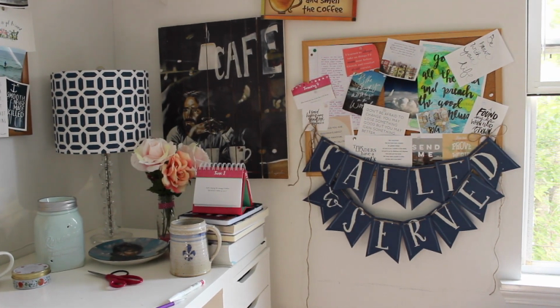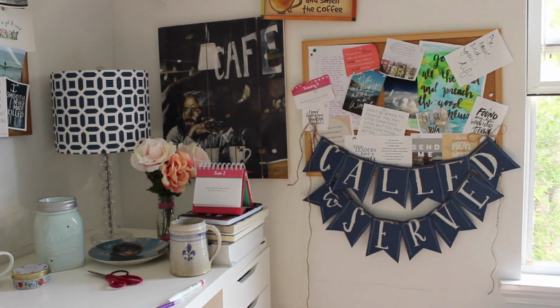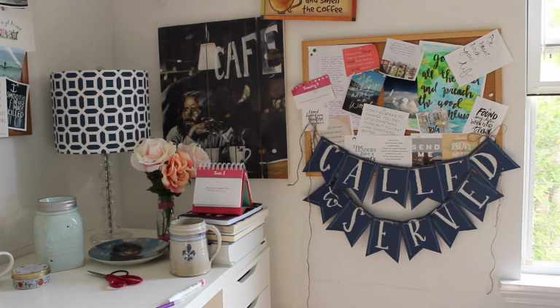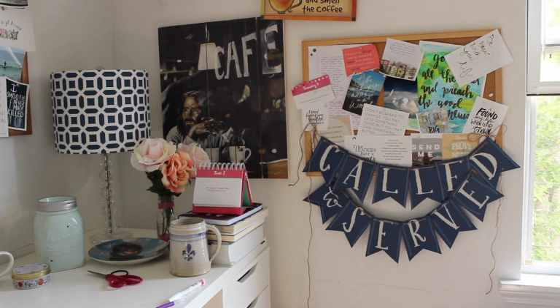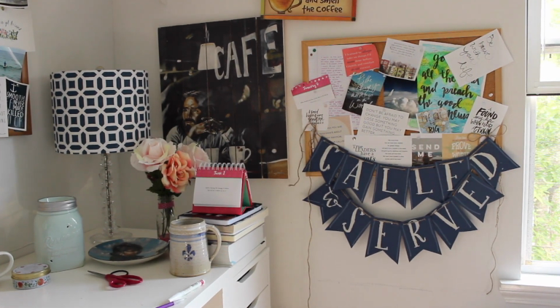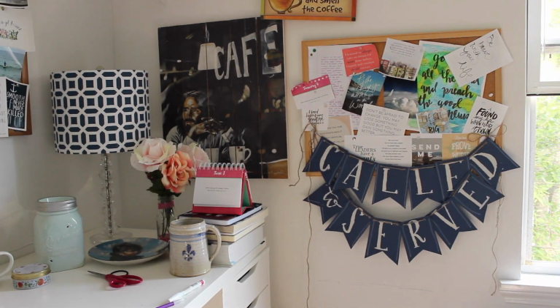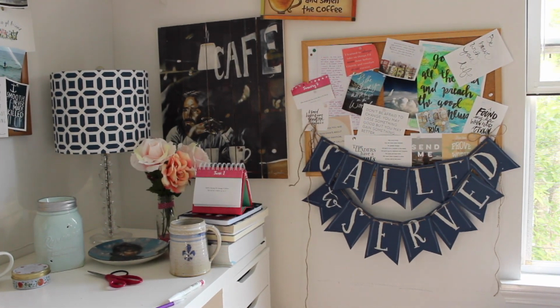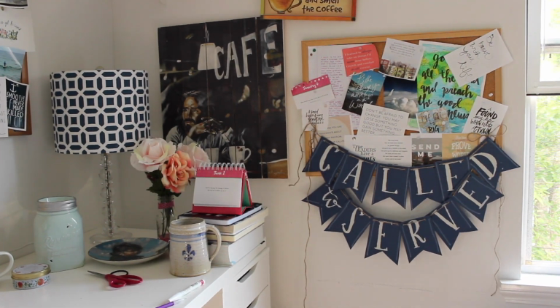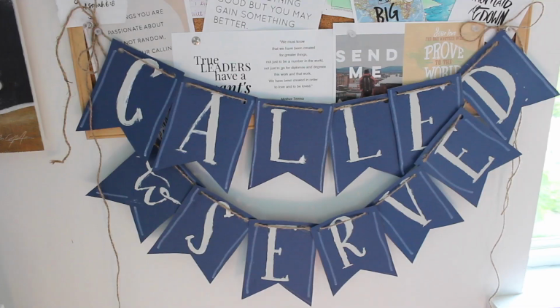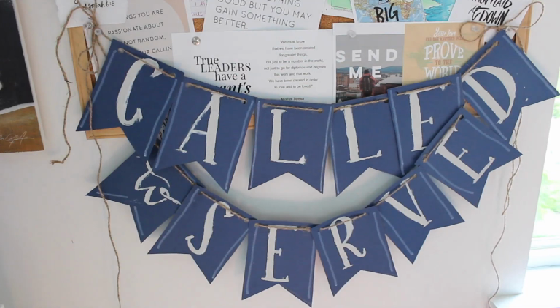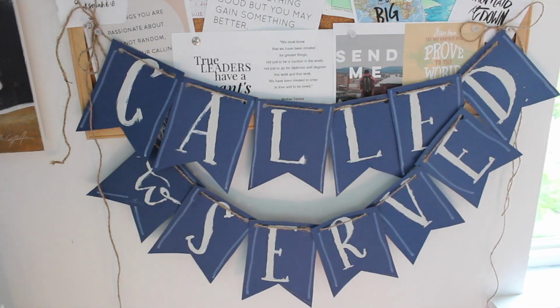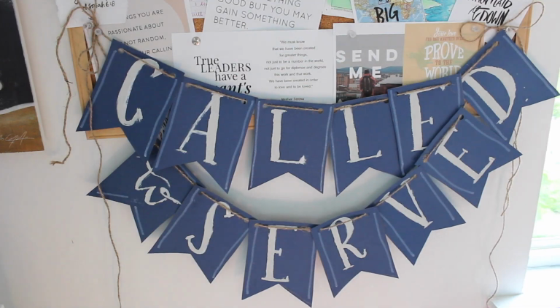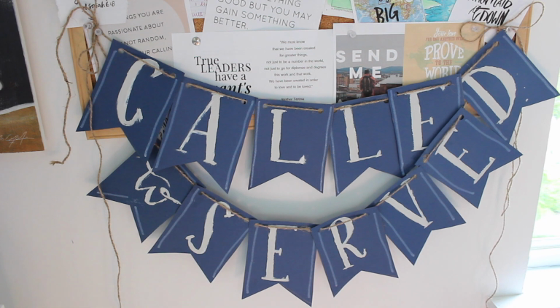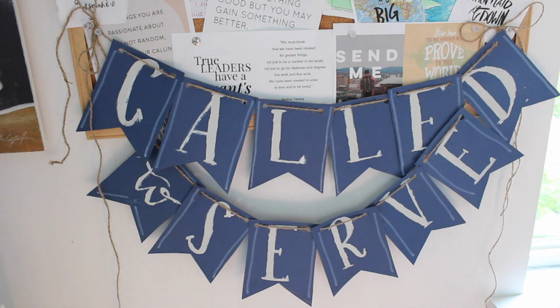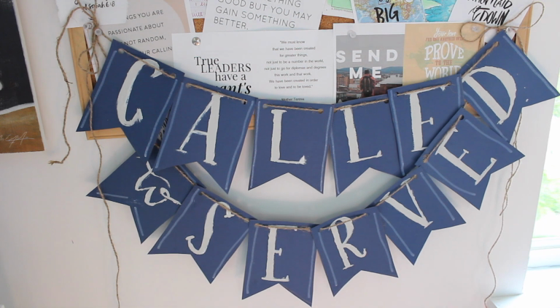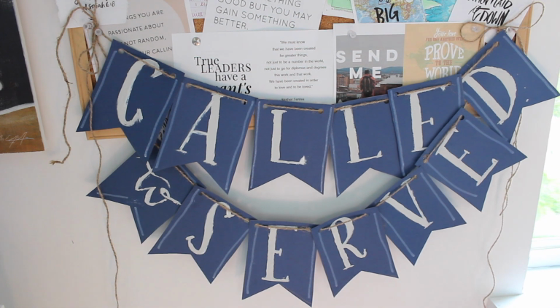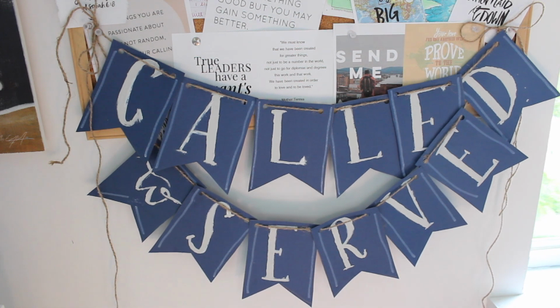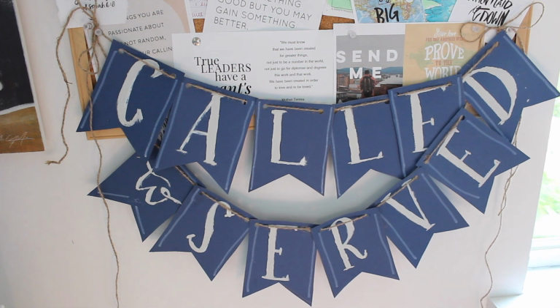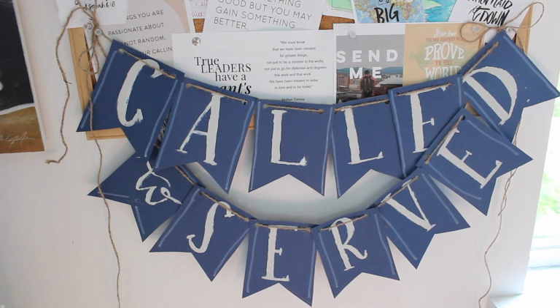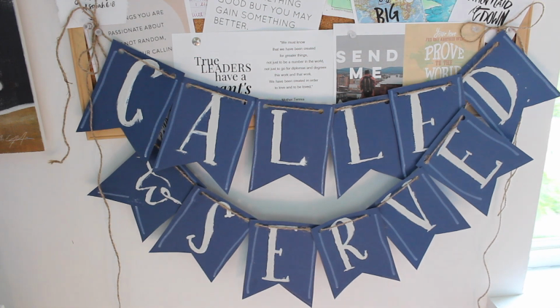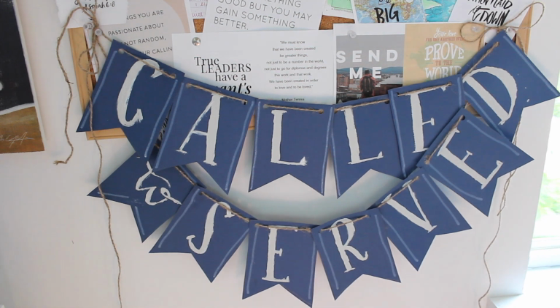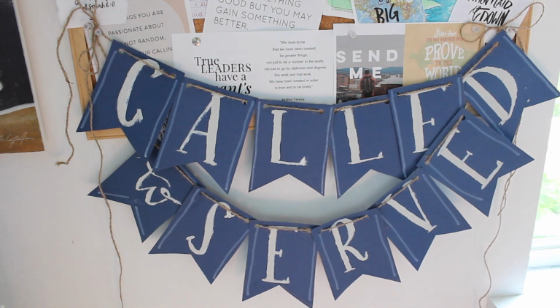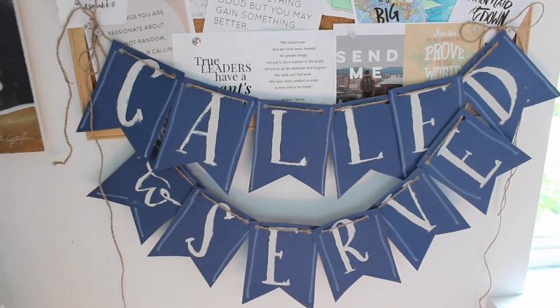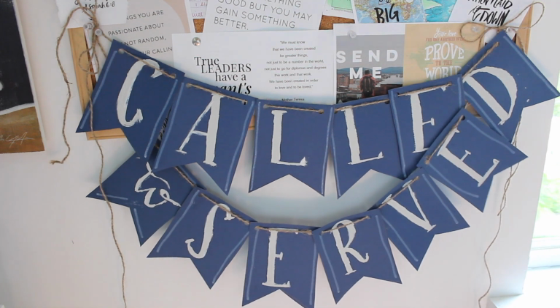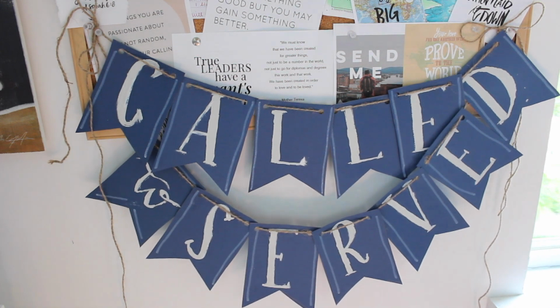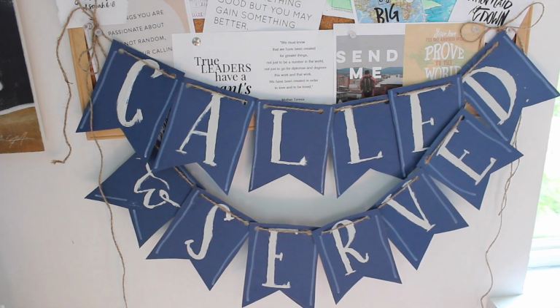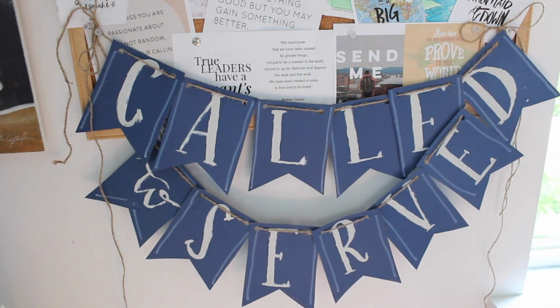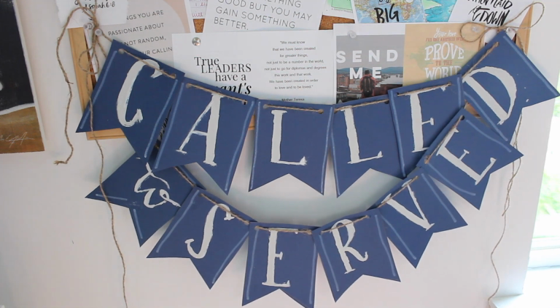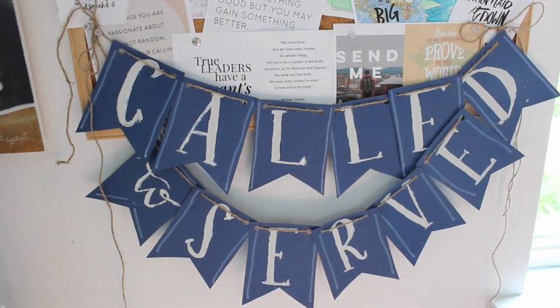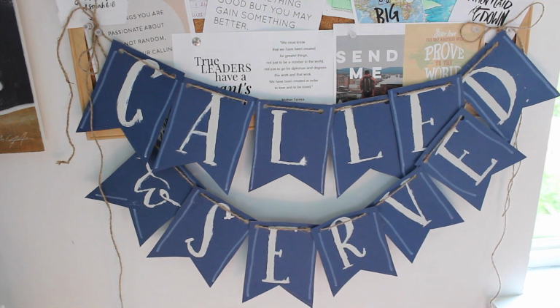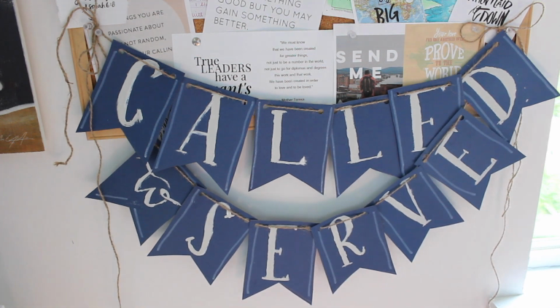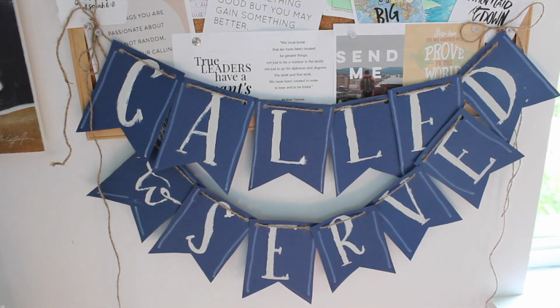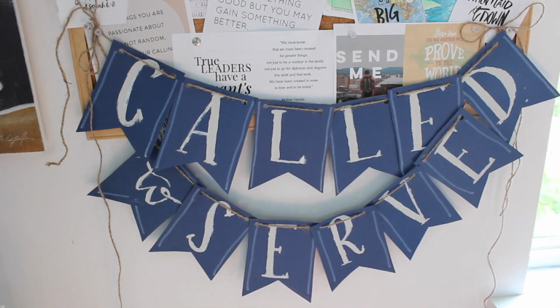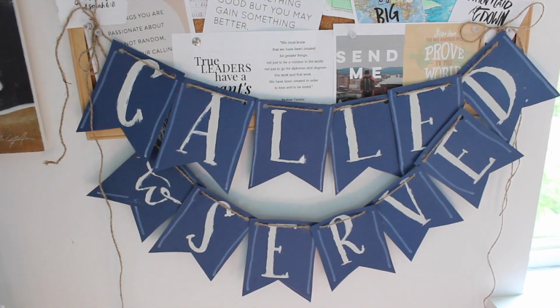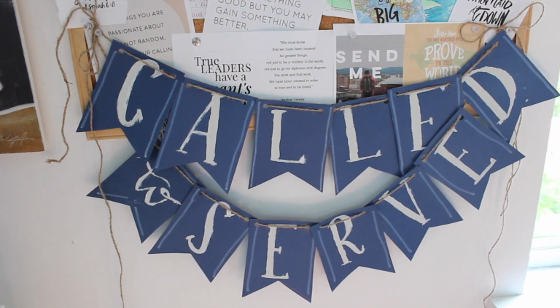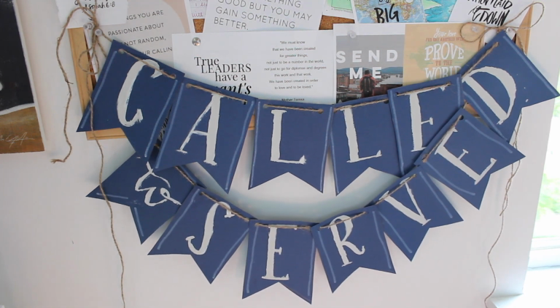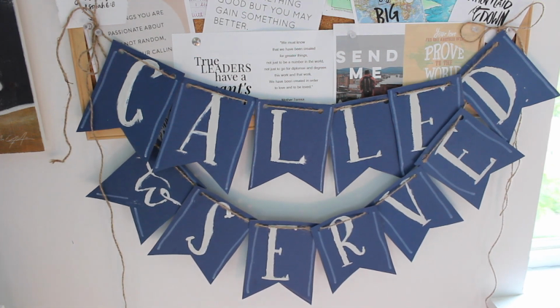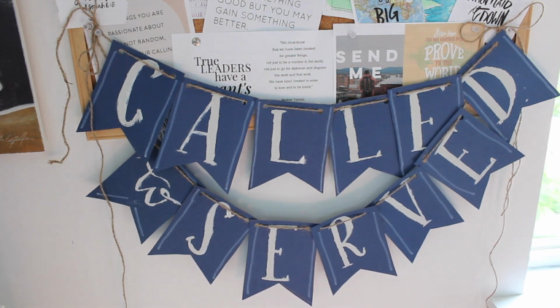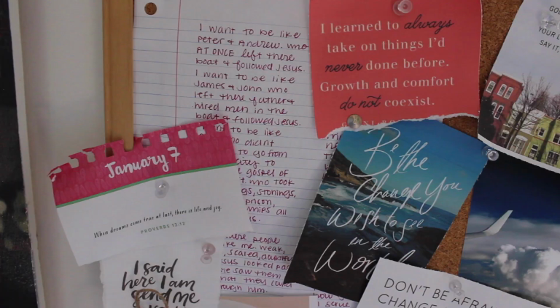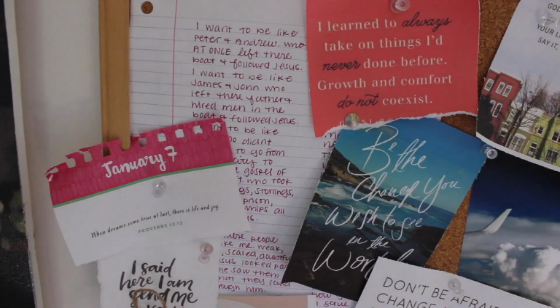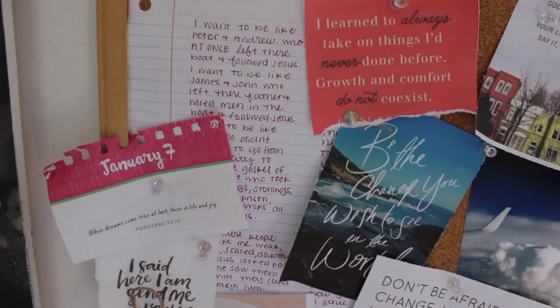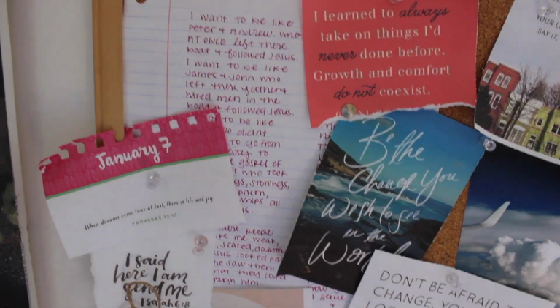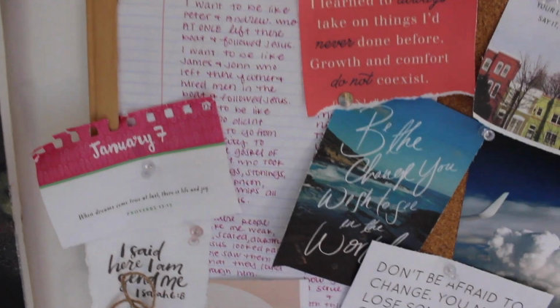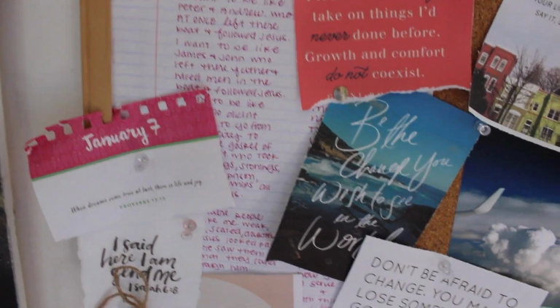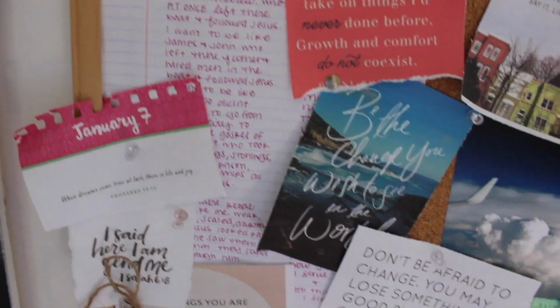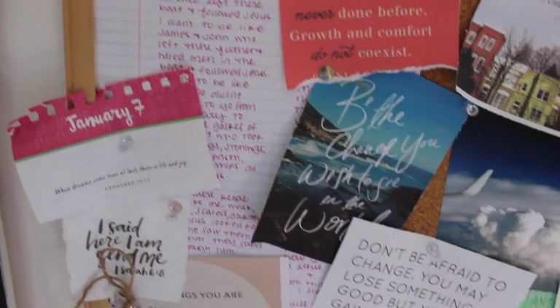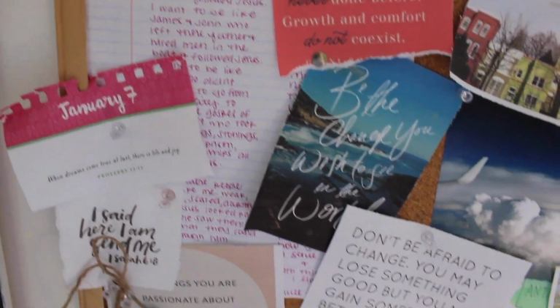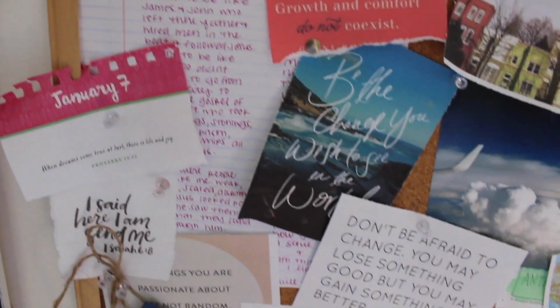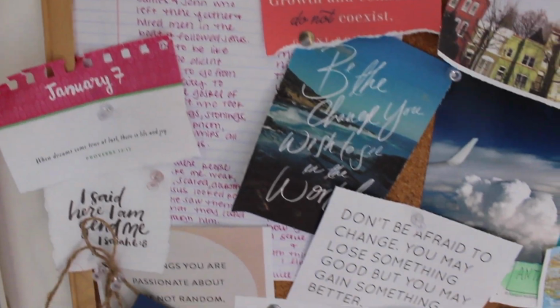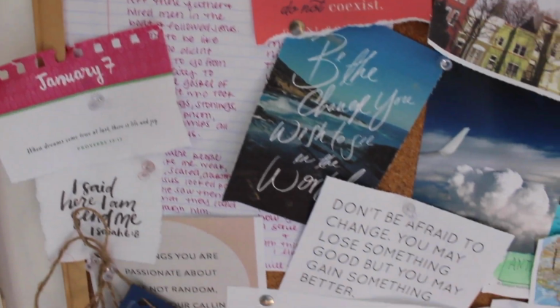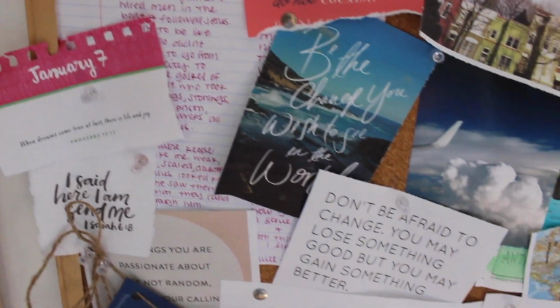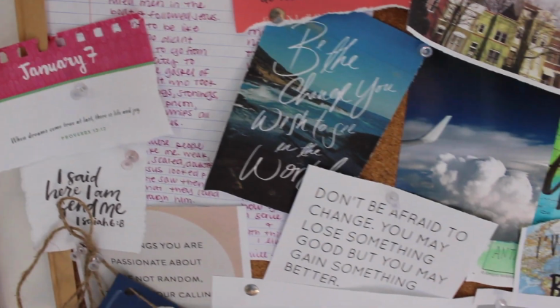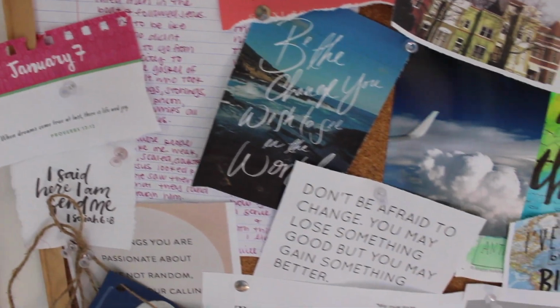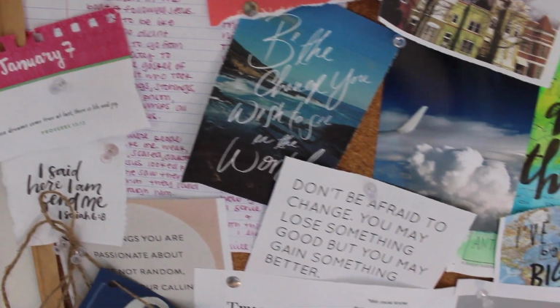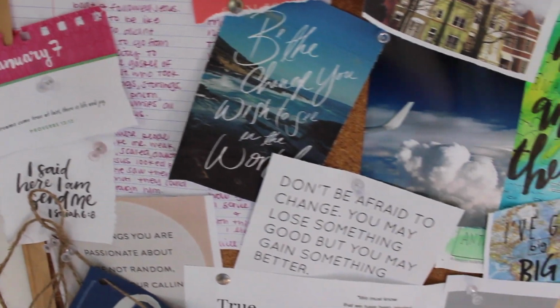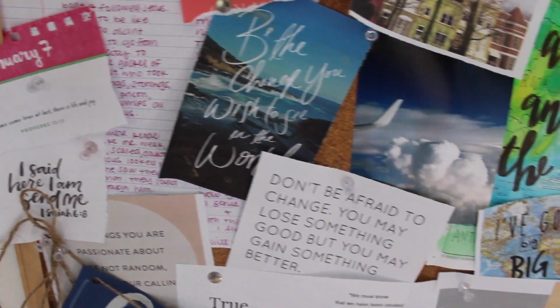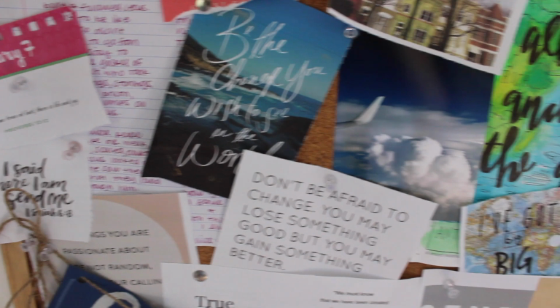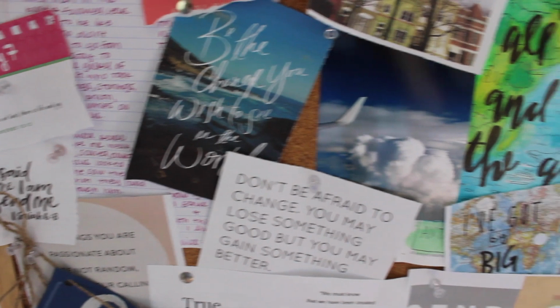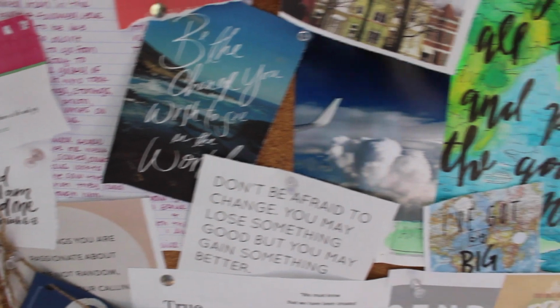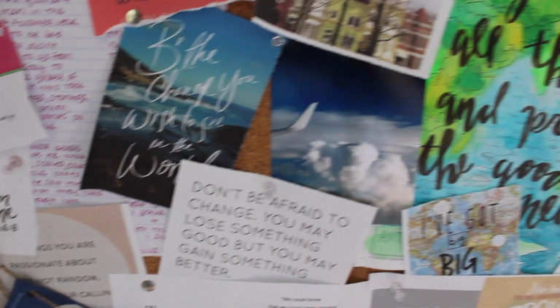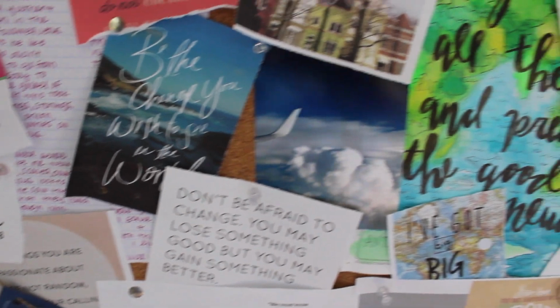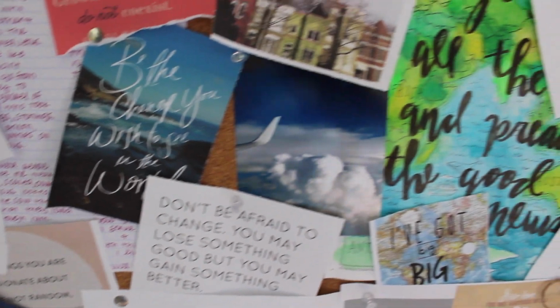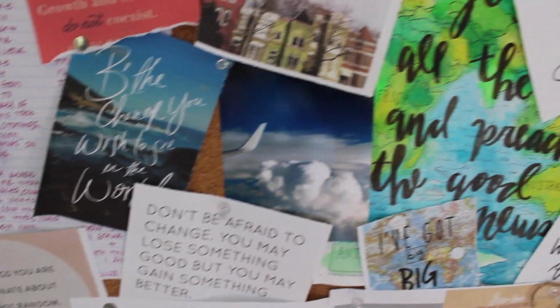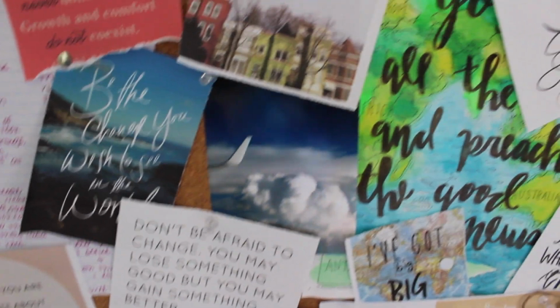So there you go guys. I hope you enjoyed this little DIY project. I know I had fun making it and I hope you guys do too.